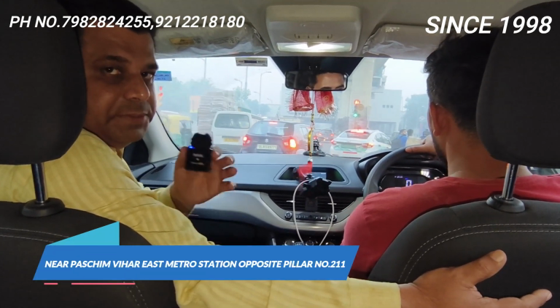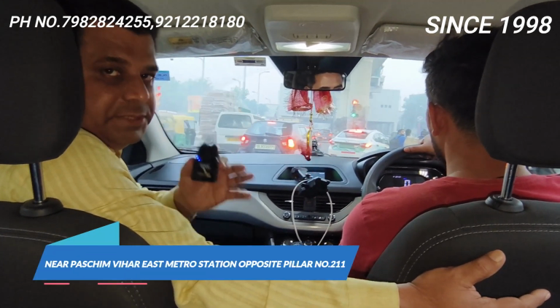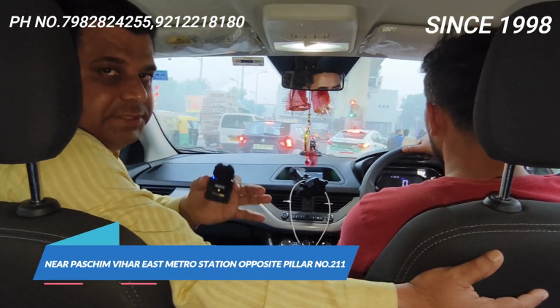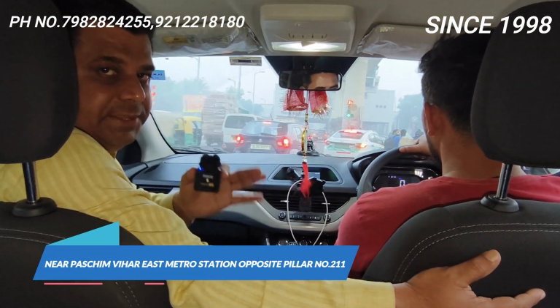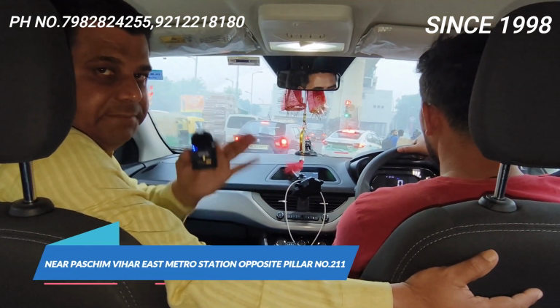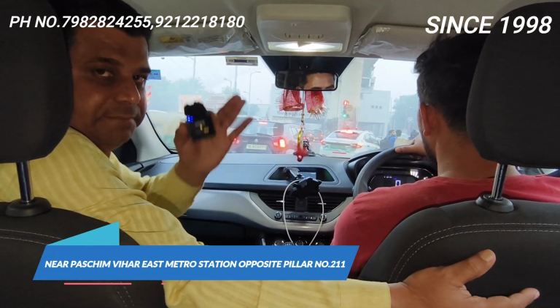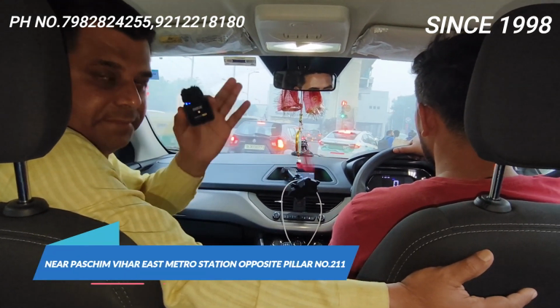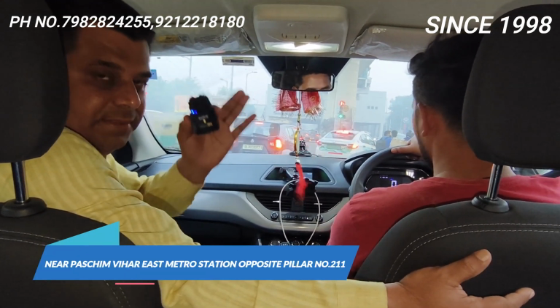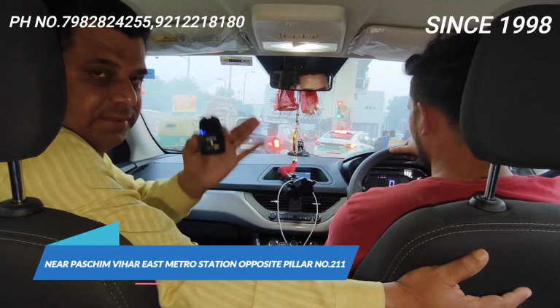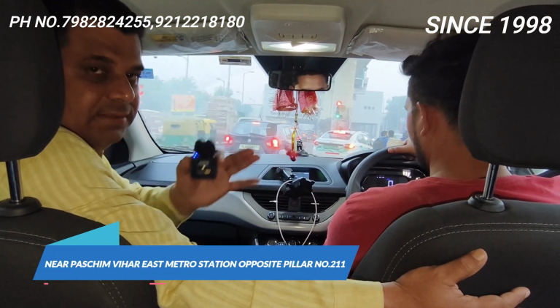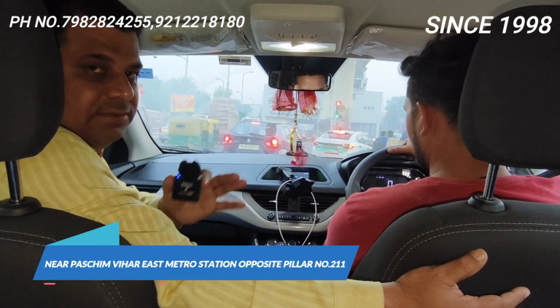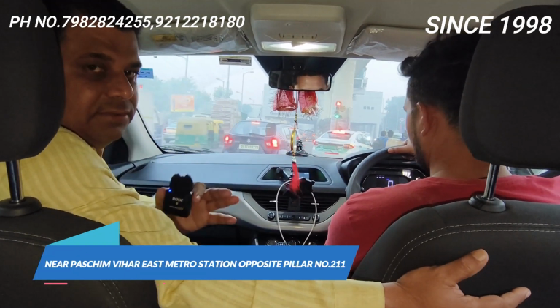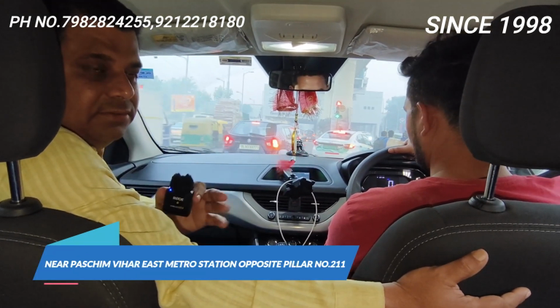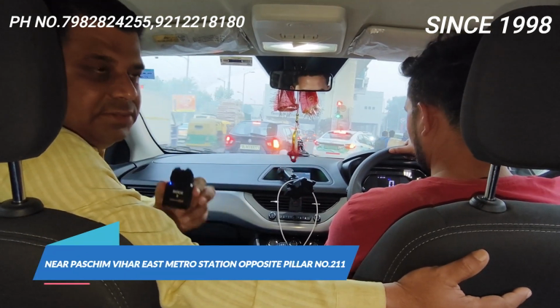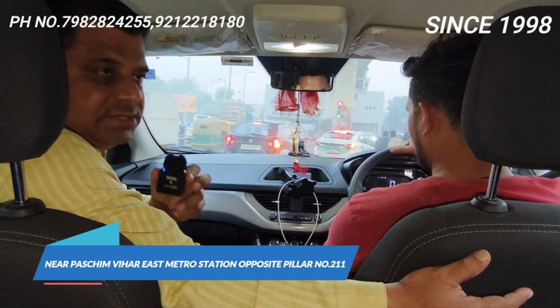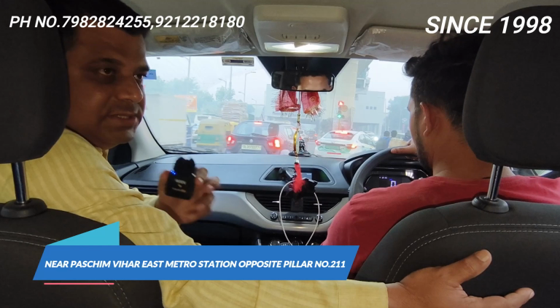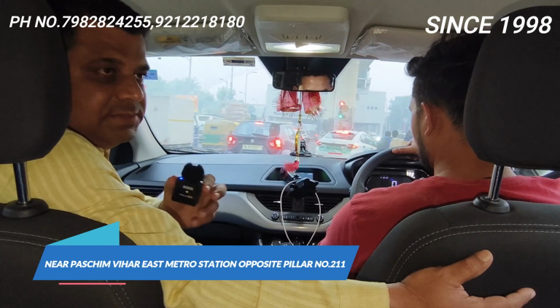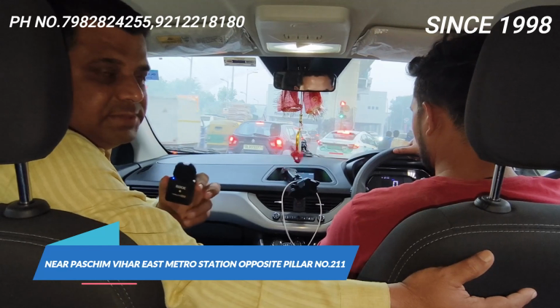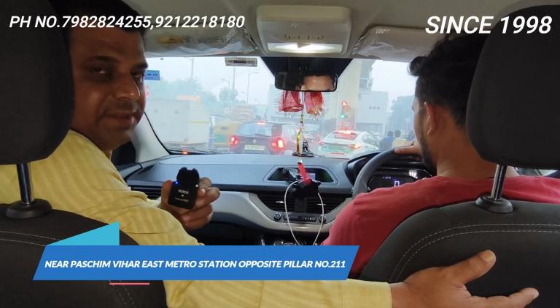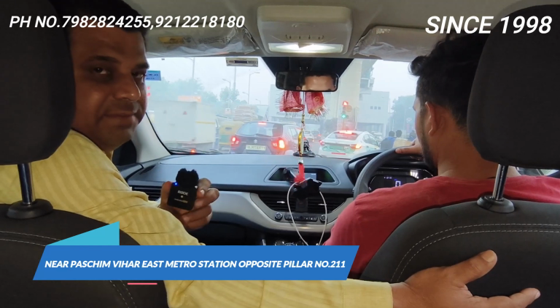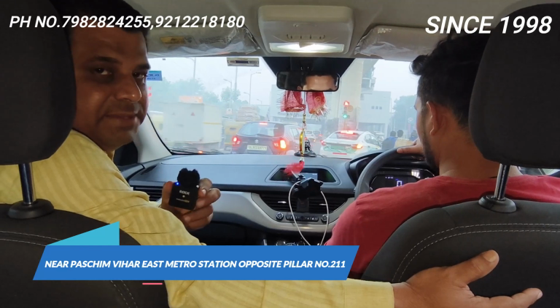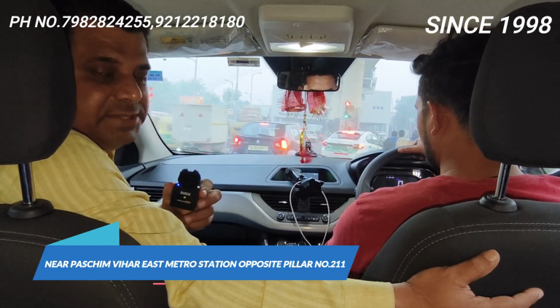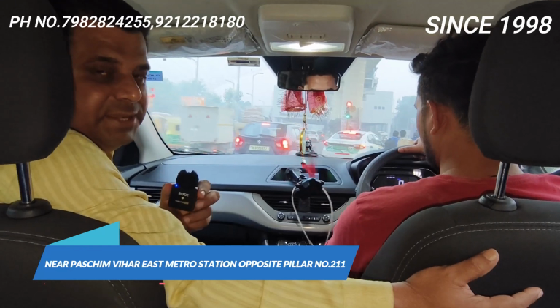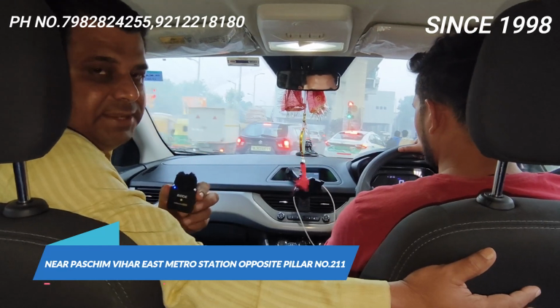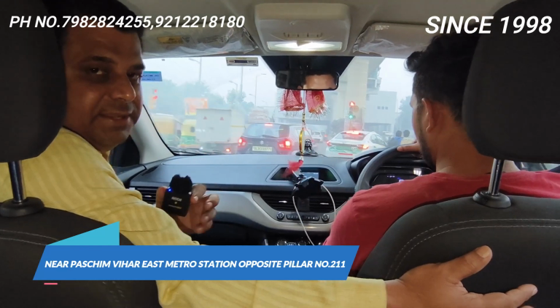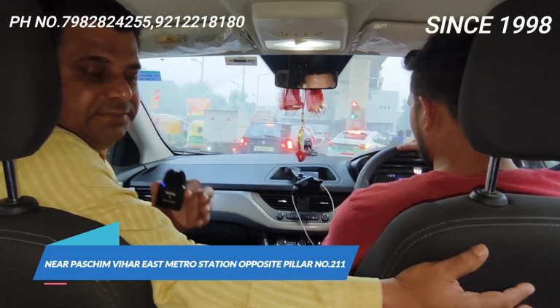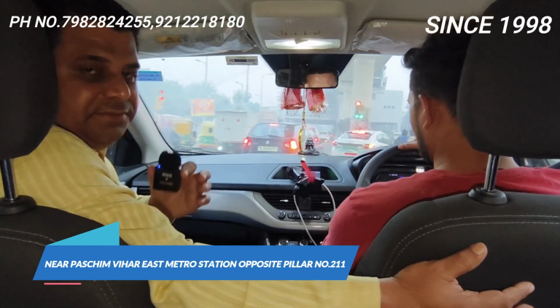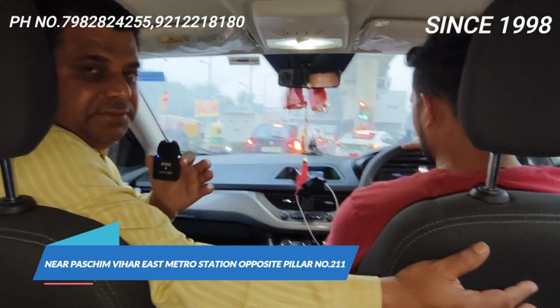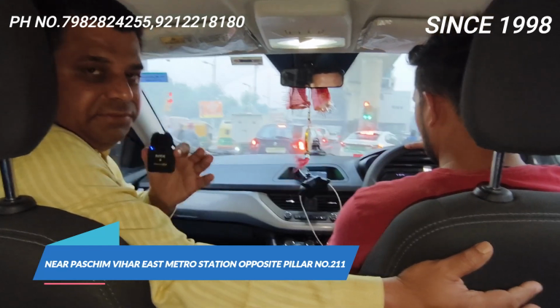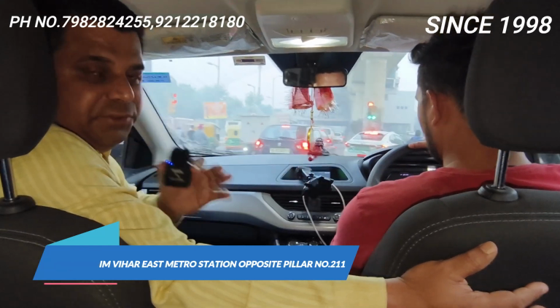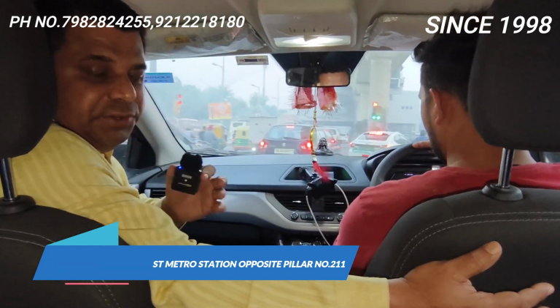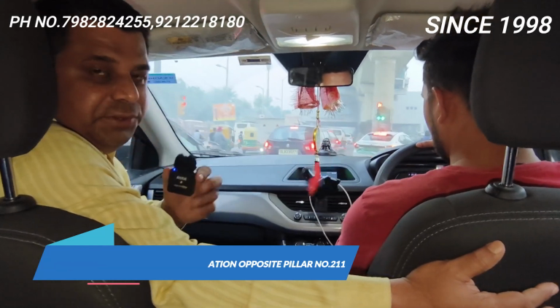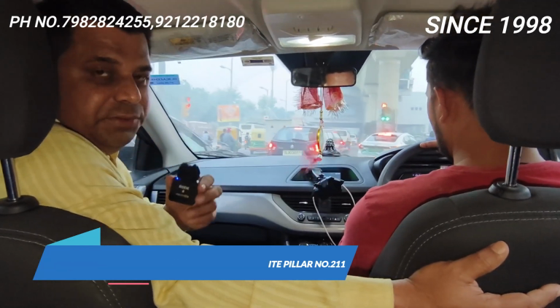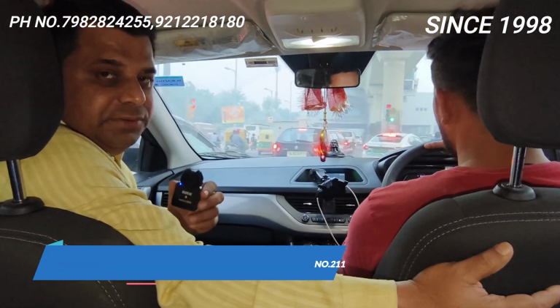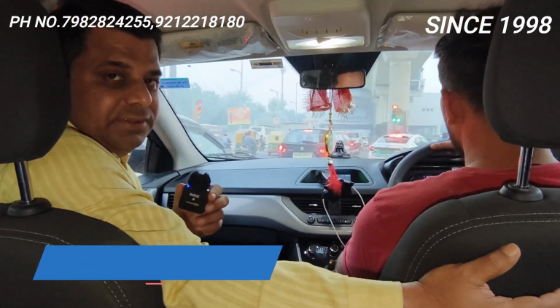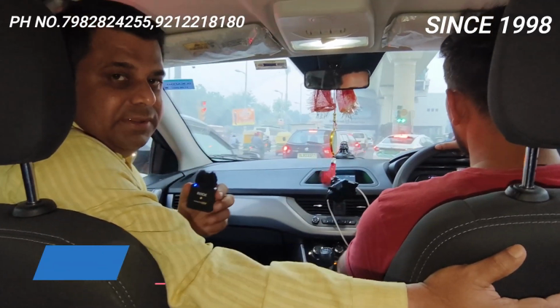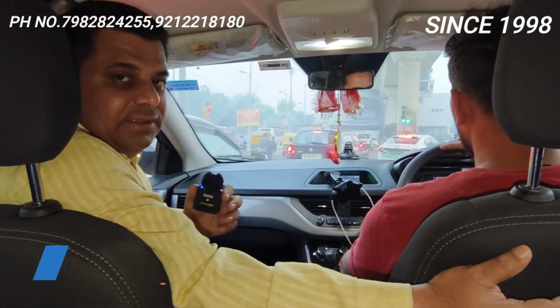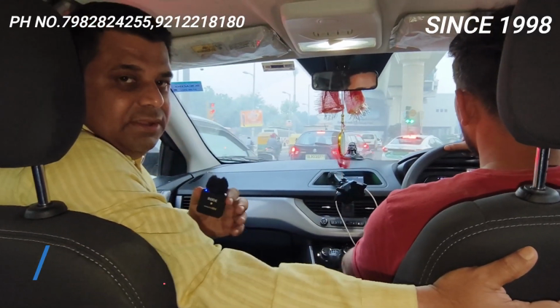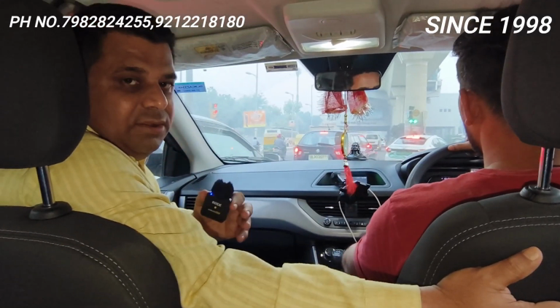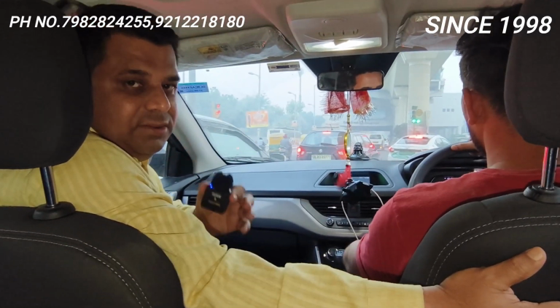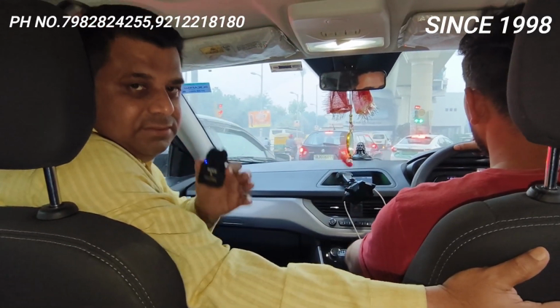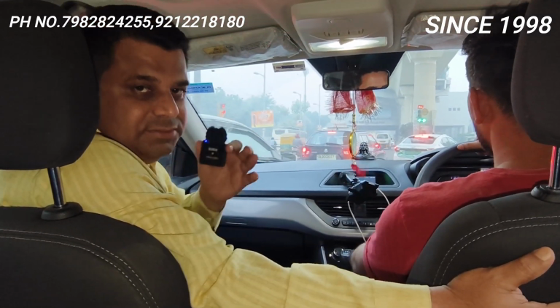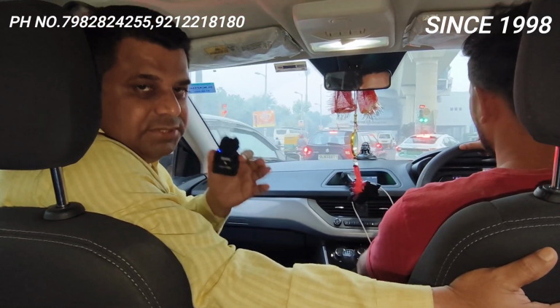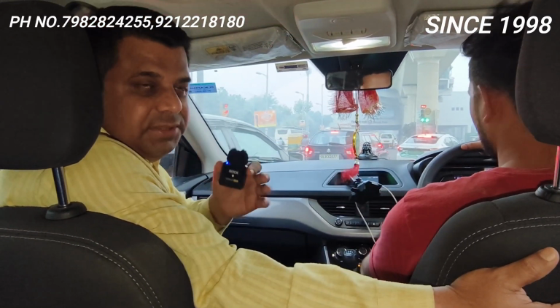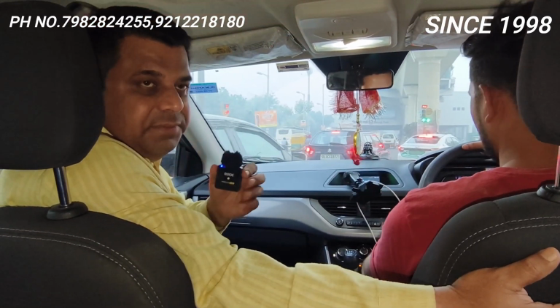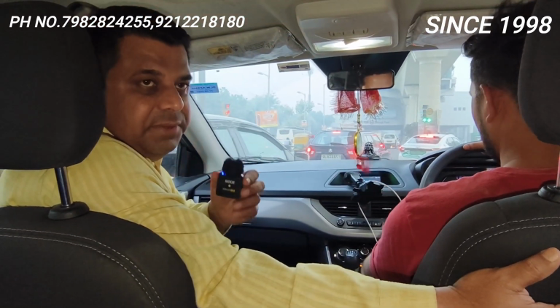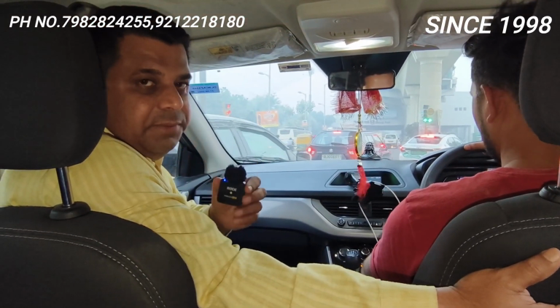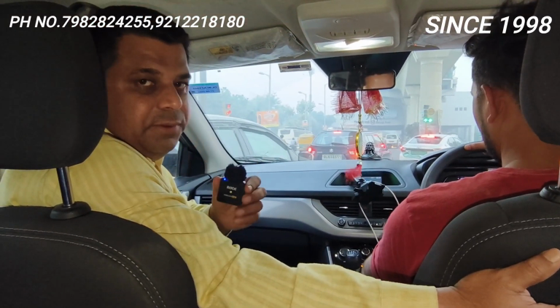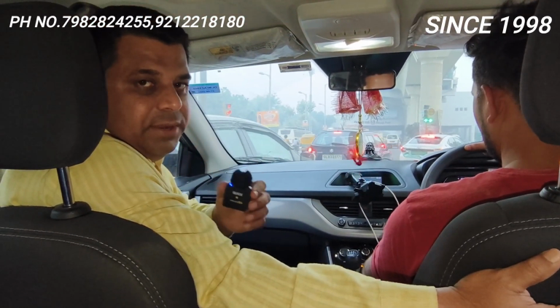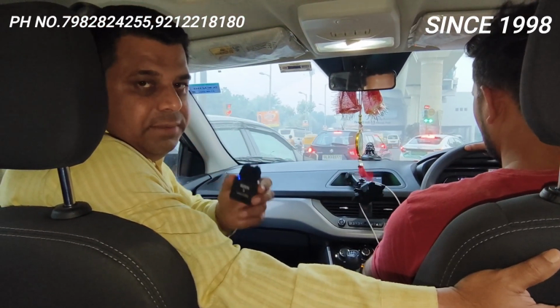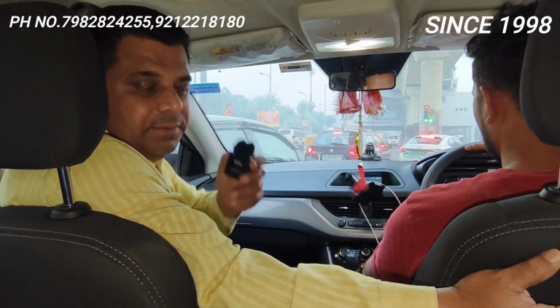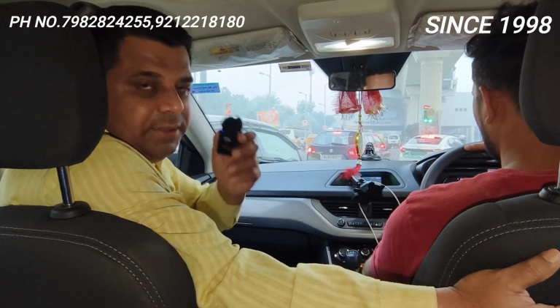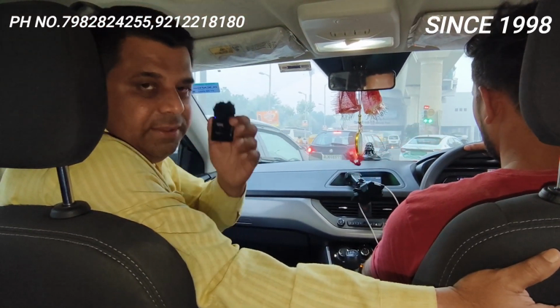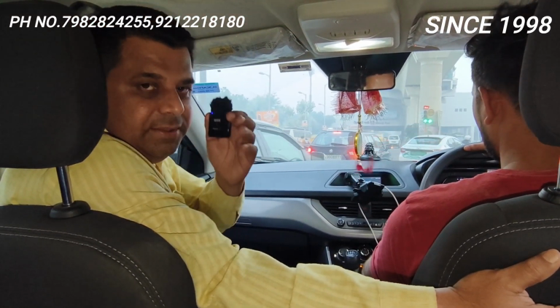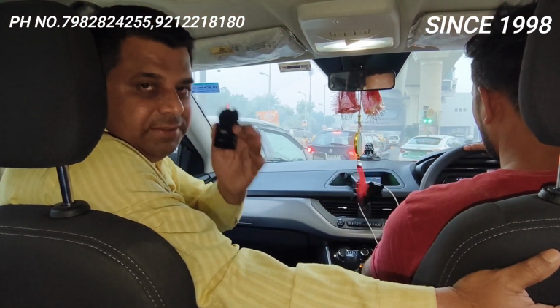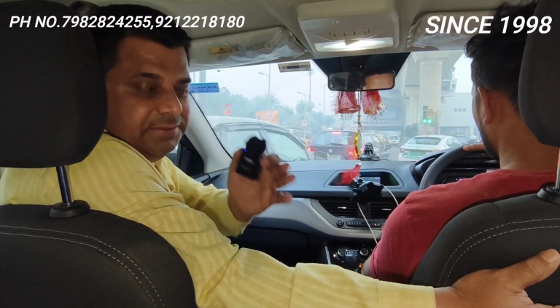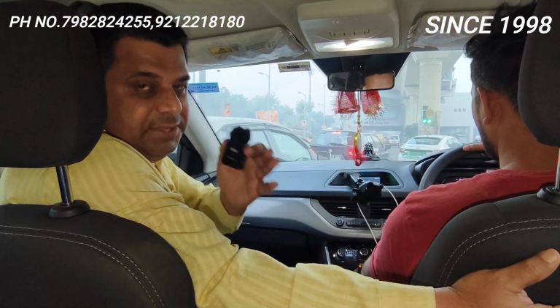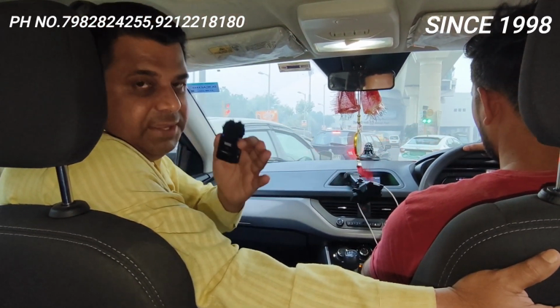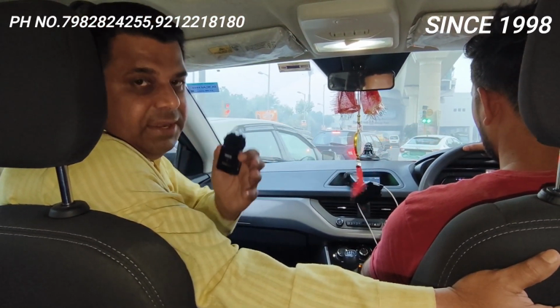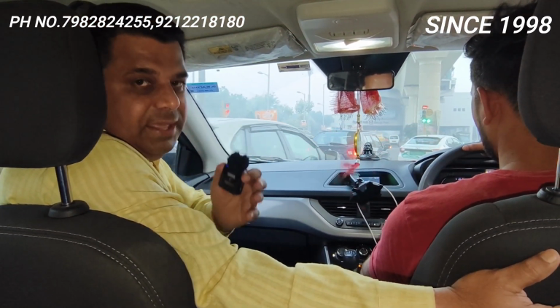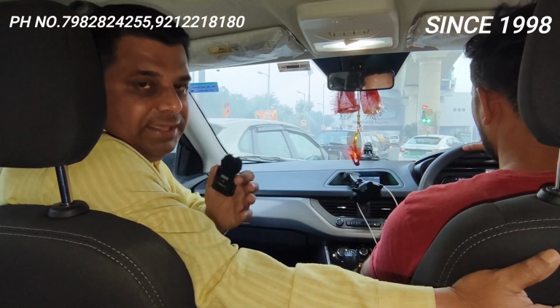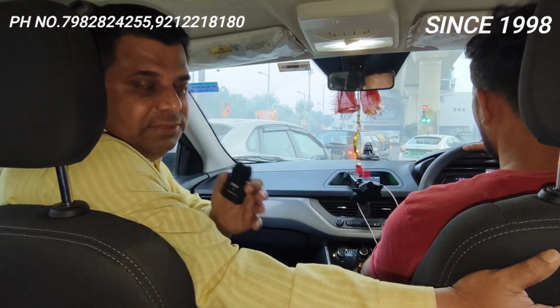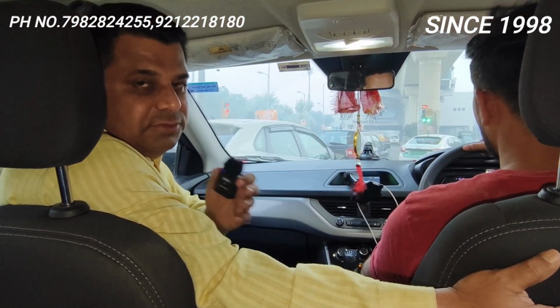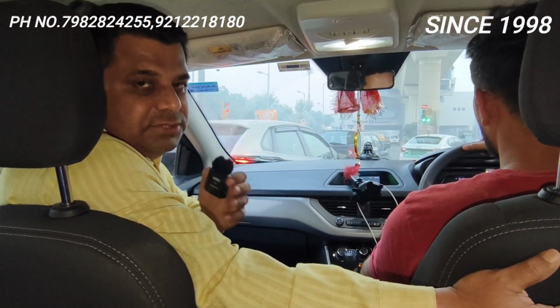Chalou, istra ka video aapko pasand hai toh just subscribe my channel if you are new, or jitne mere purane bhai hain ek like toh zaruri bantah. Thank you.